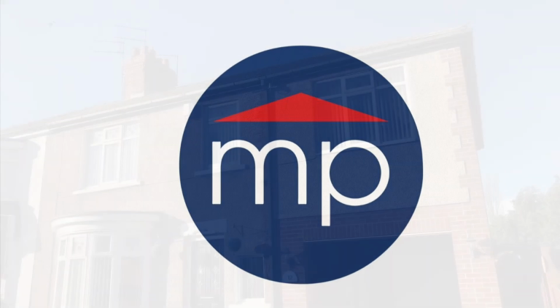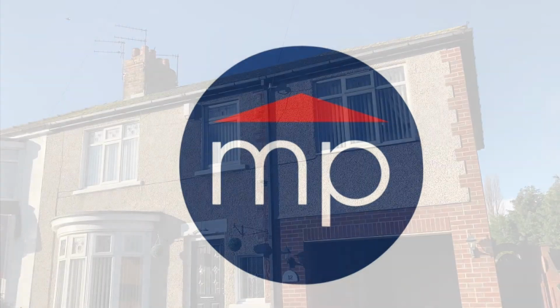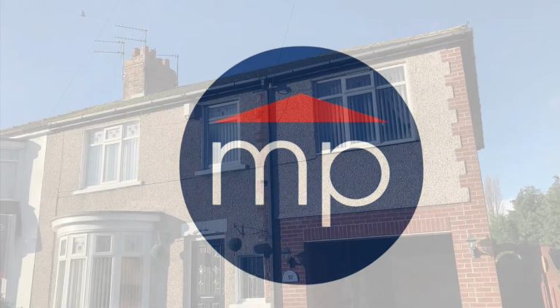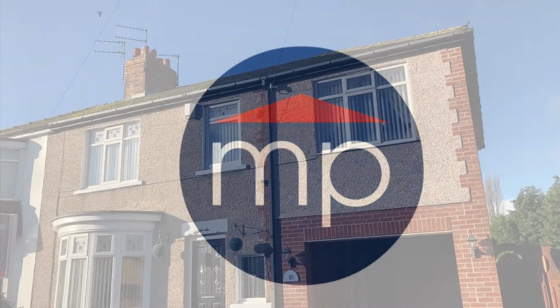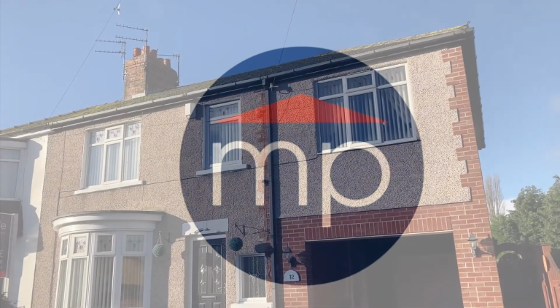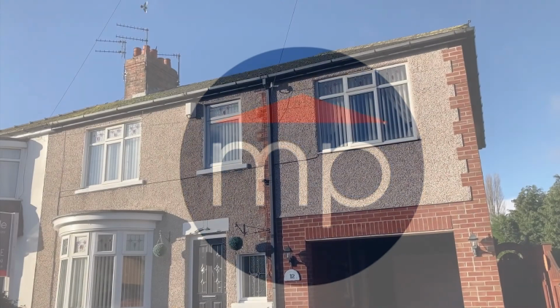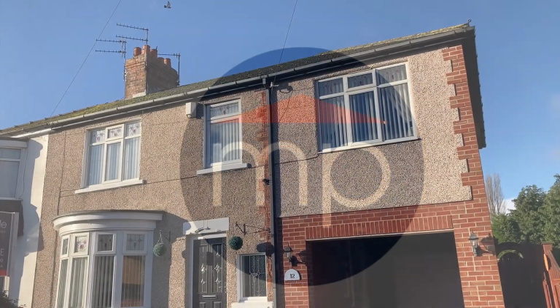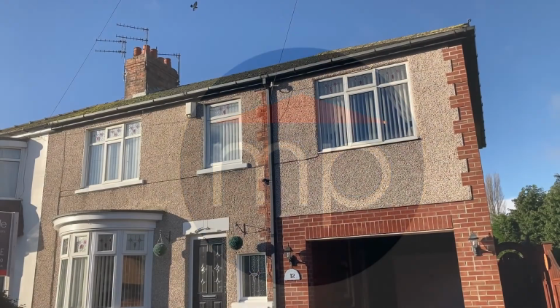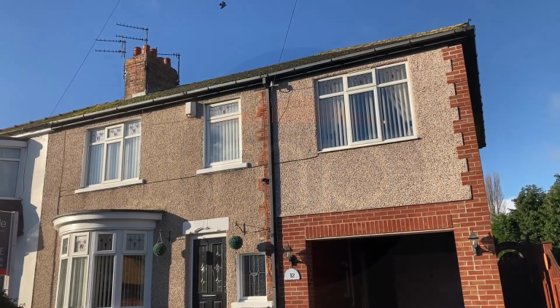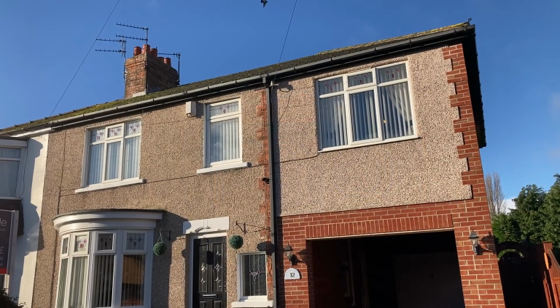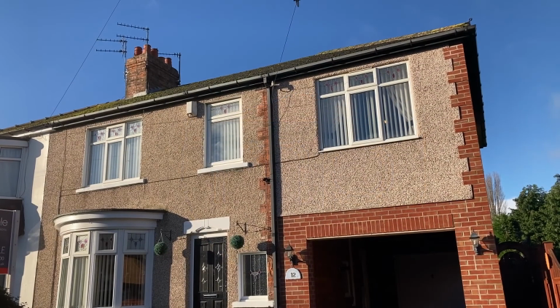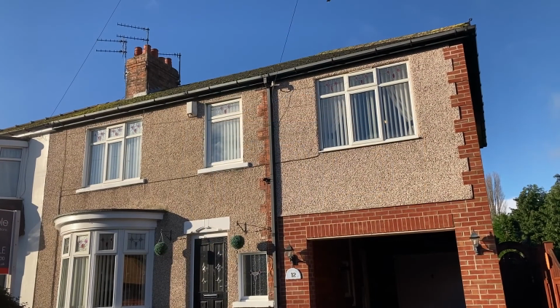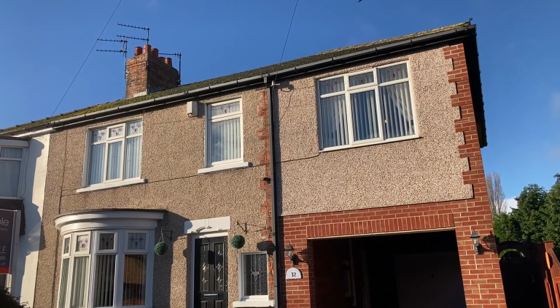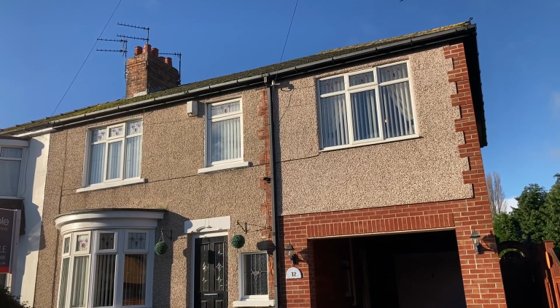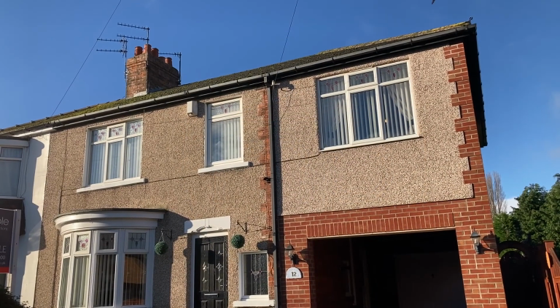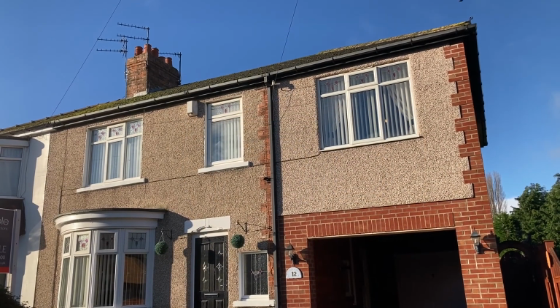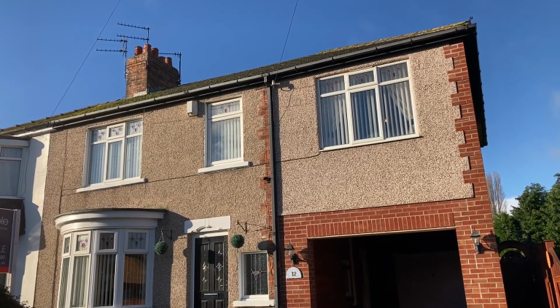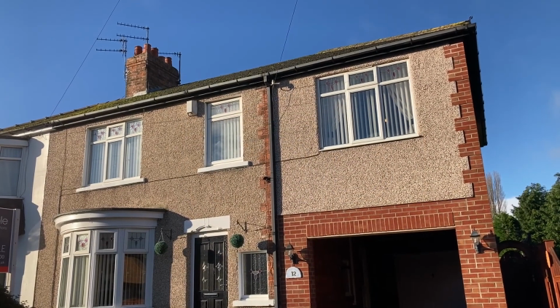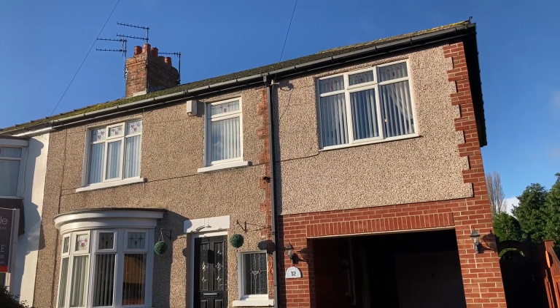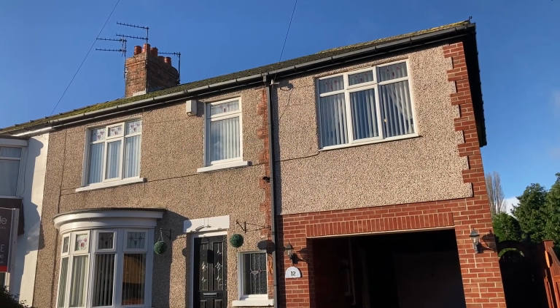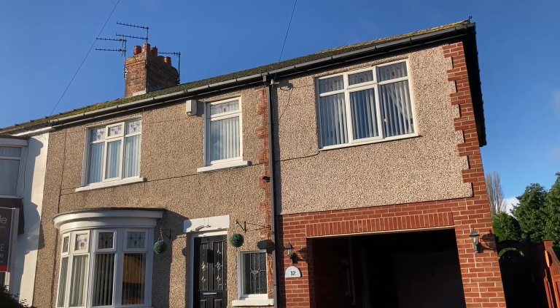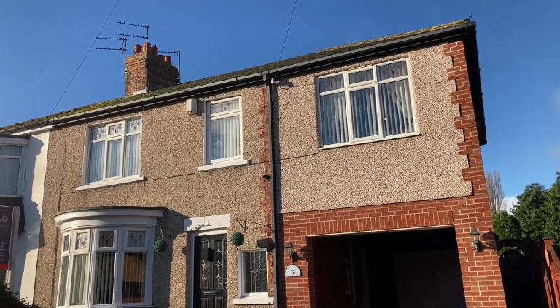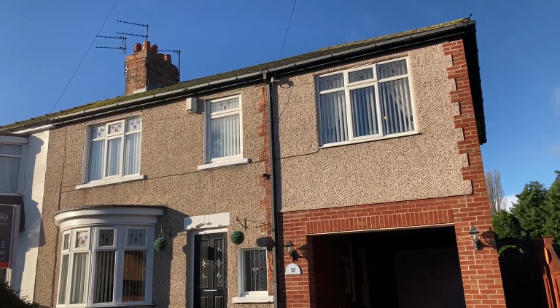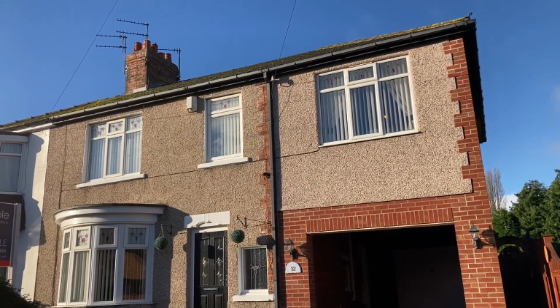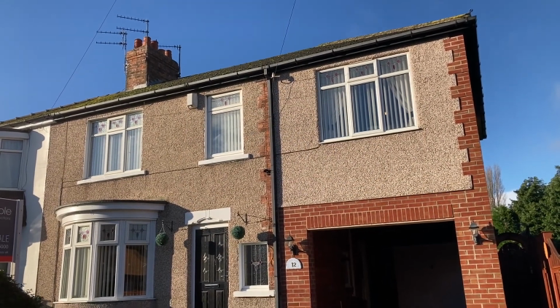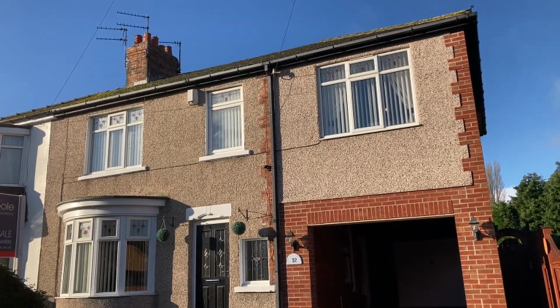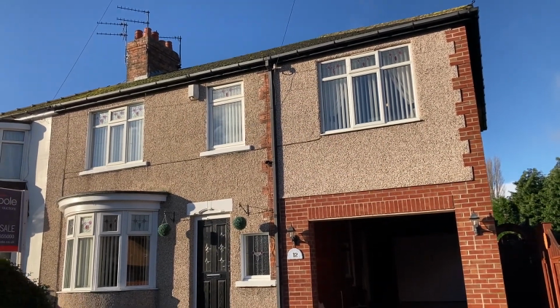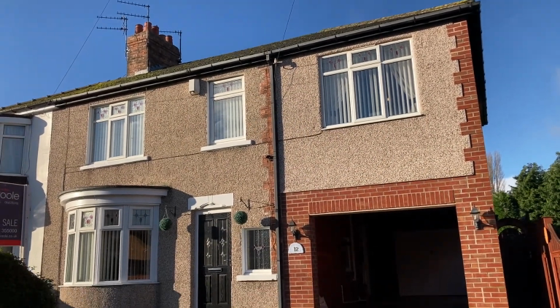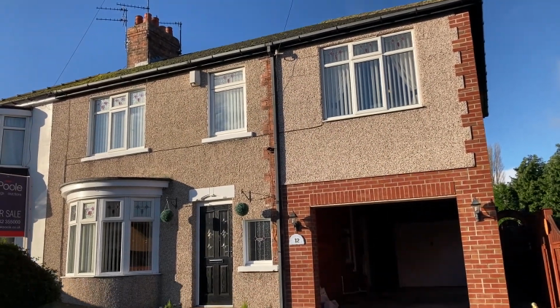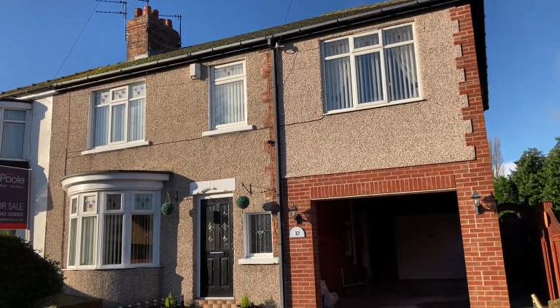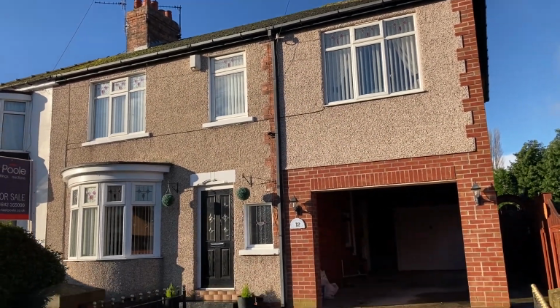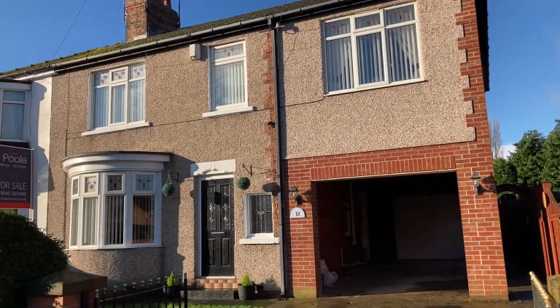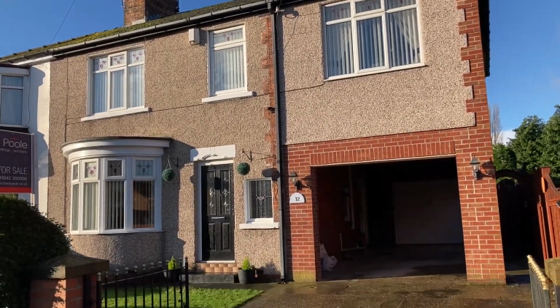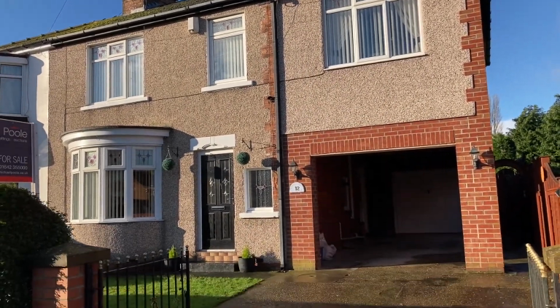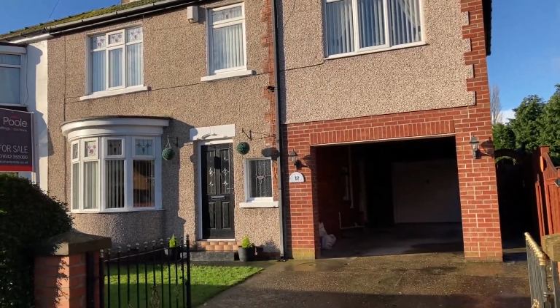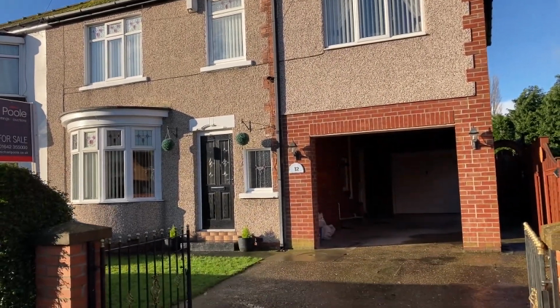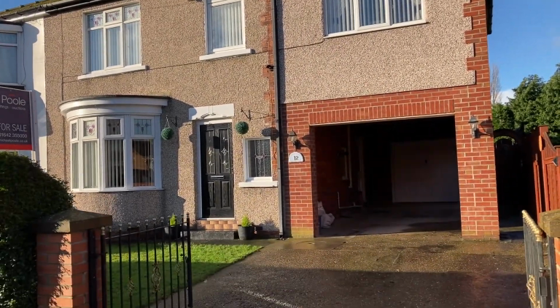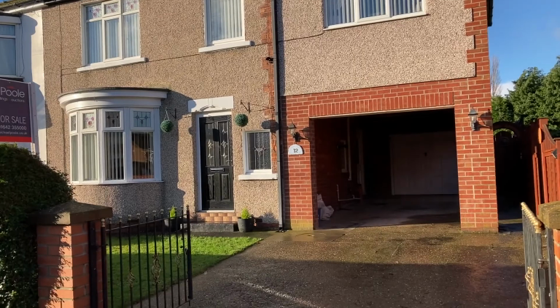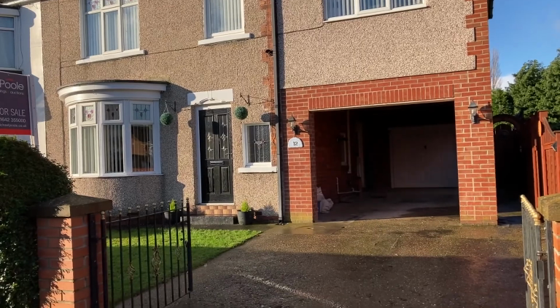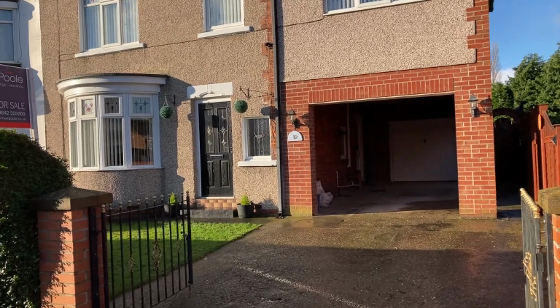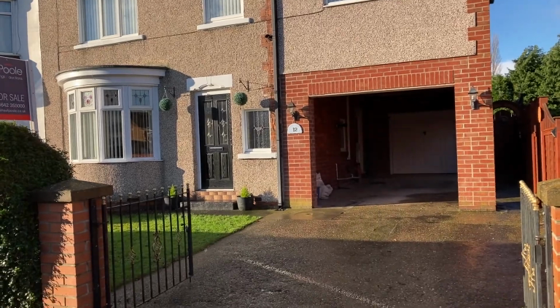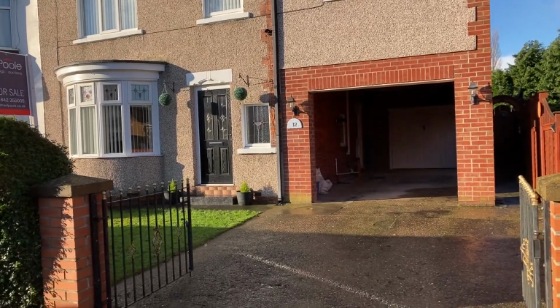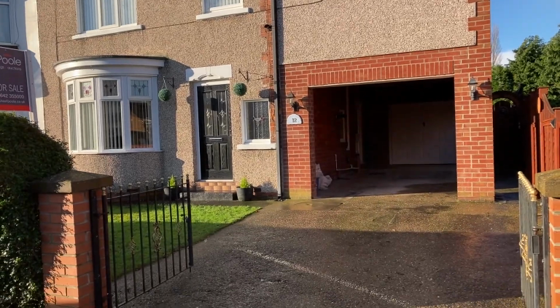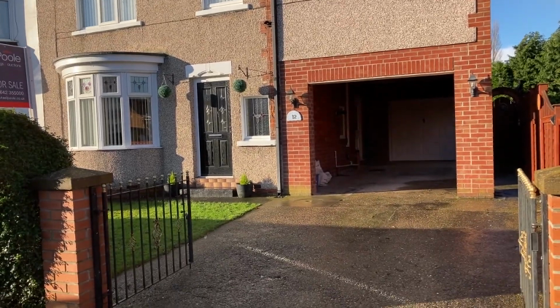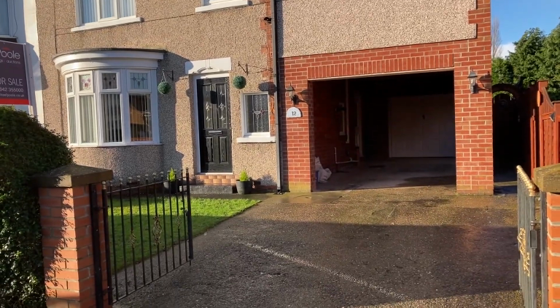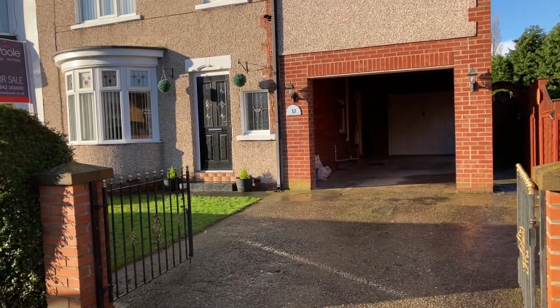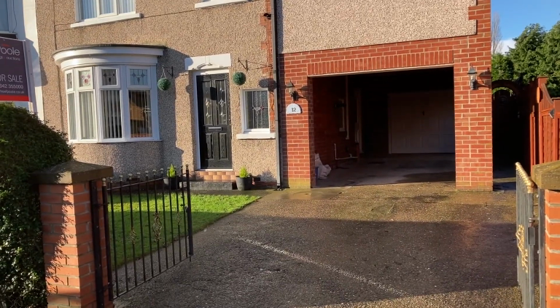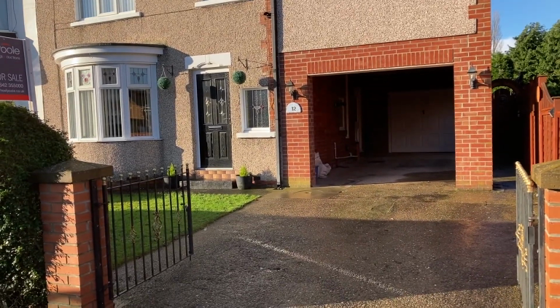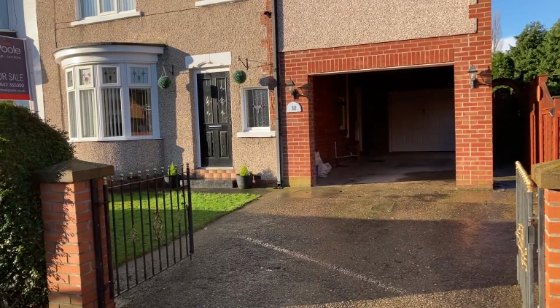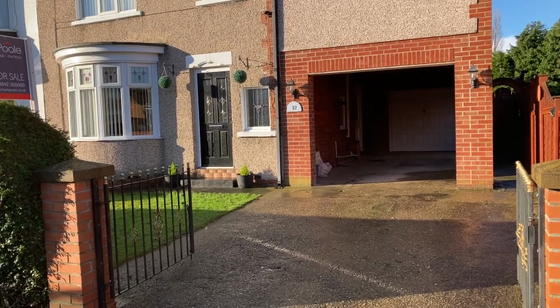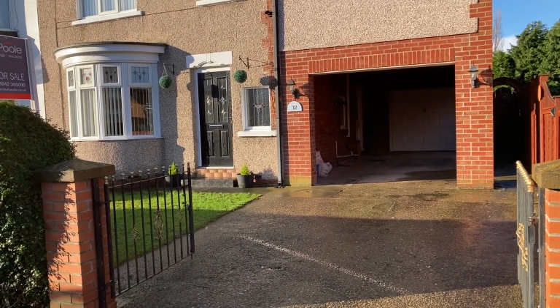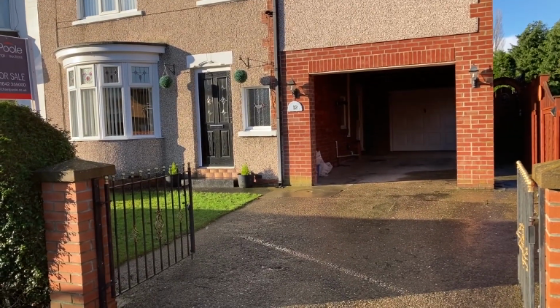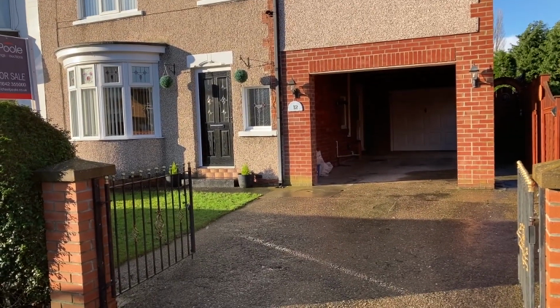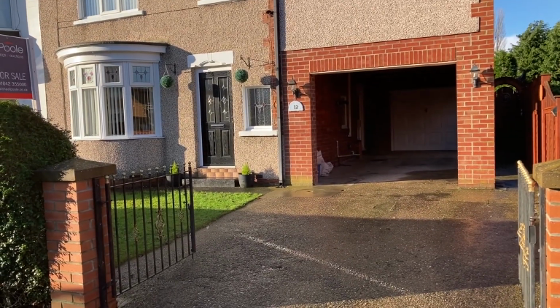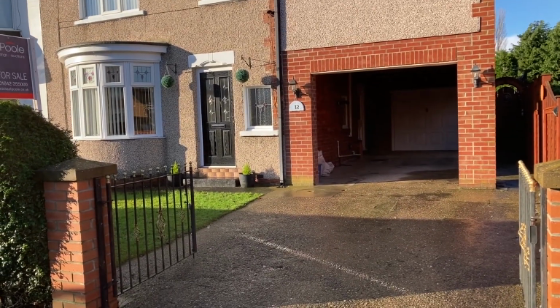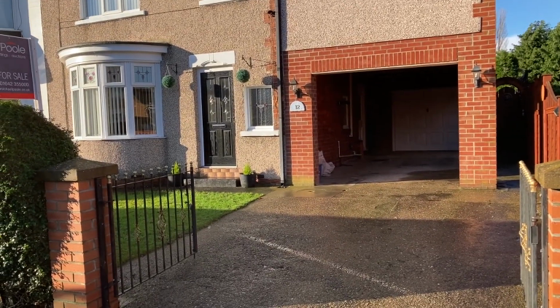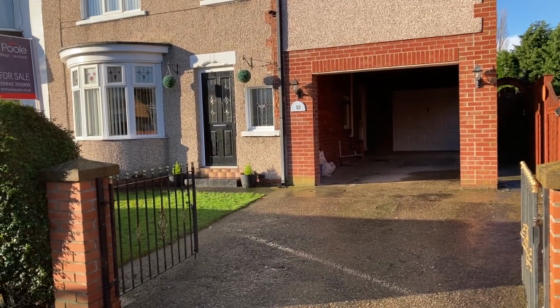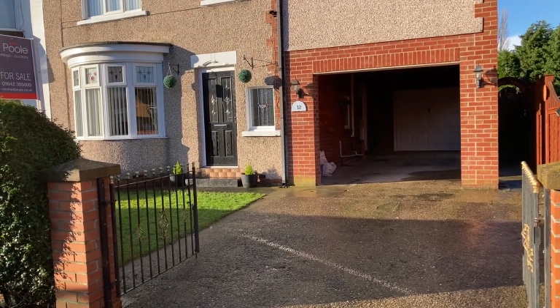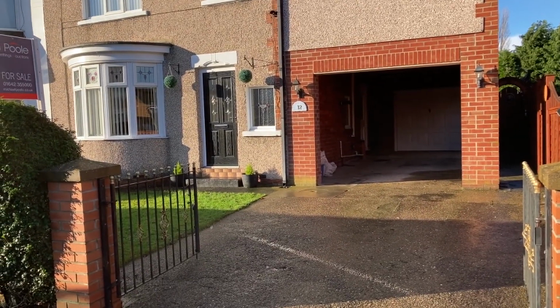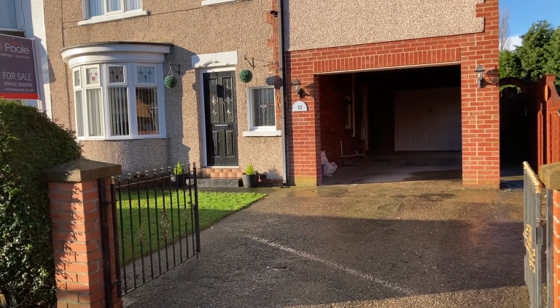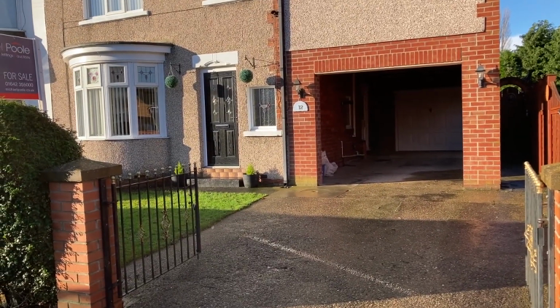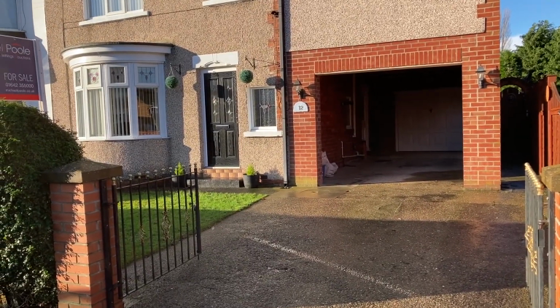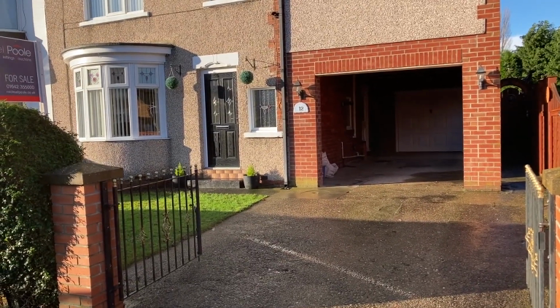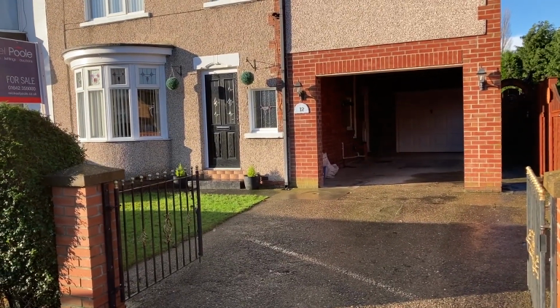Hi there, it's just Matthew from Micah Pills to Agents. Just wanted to show you this new property, number 12 Newham Grange Avenue.